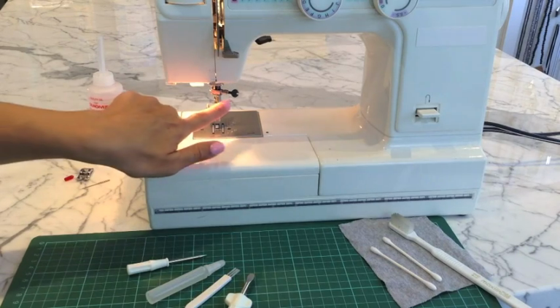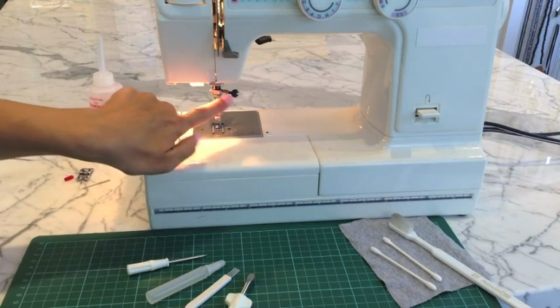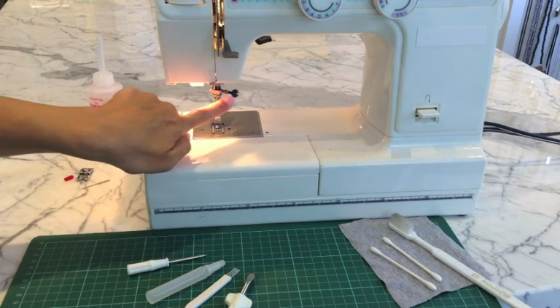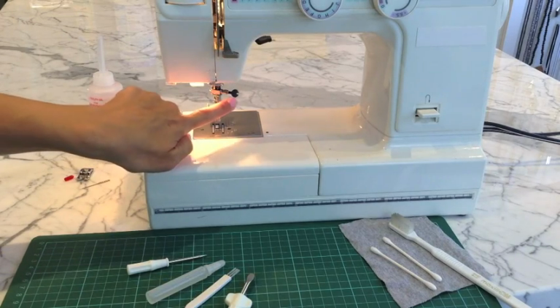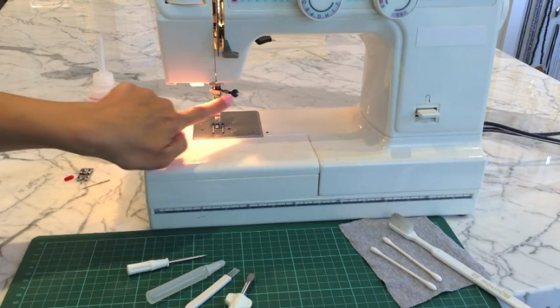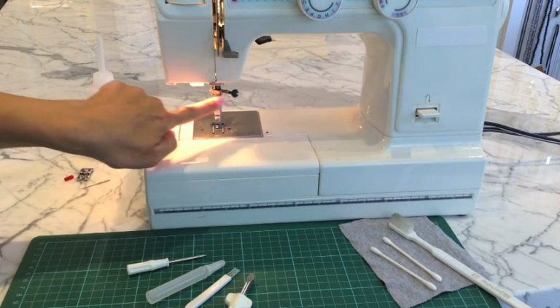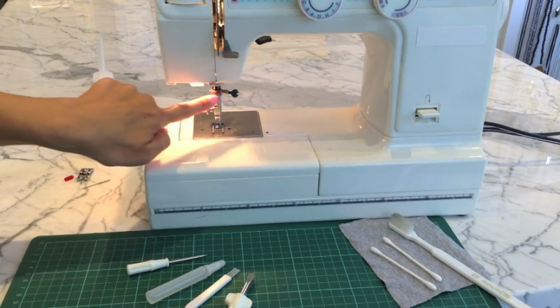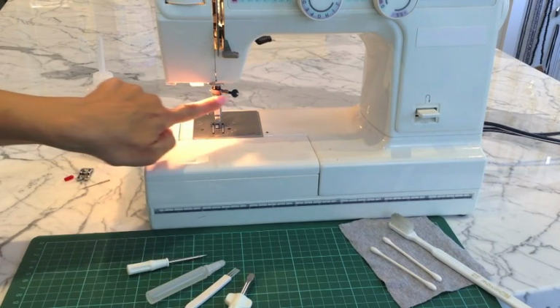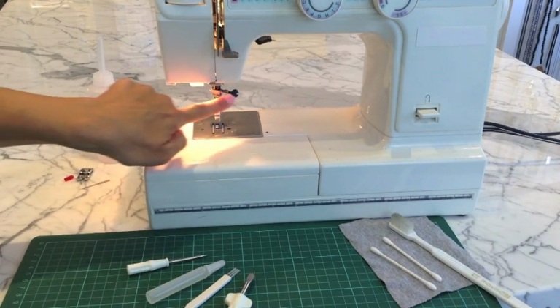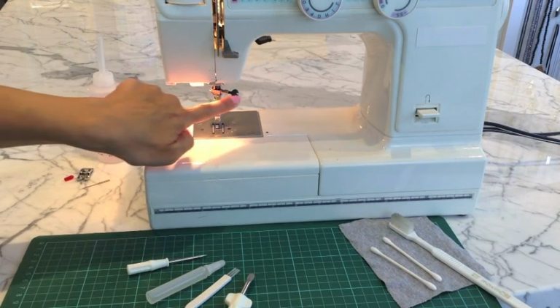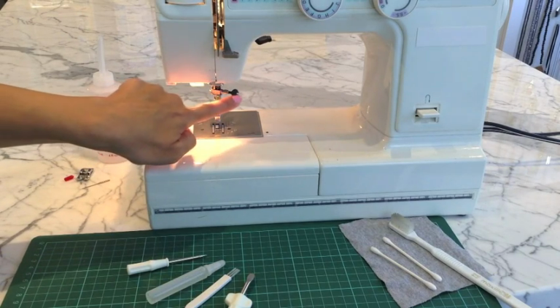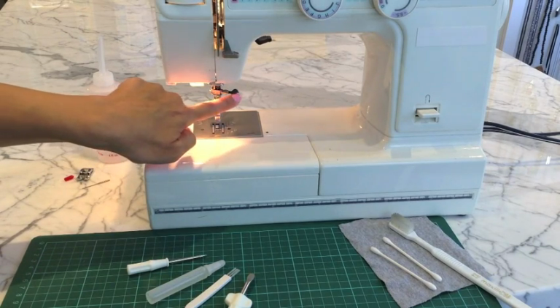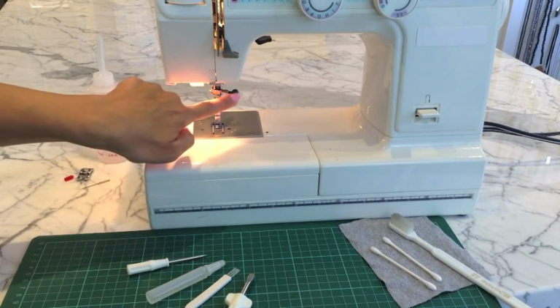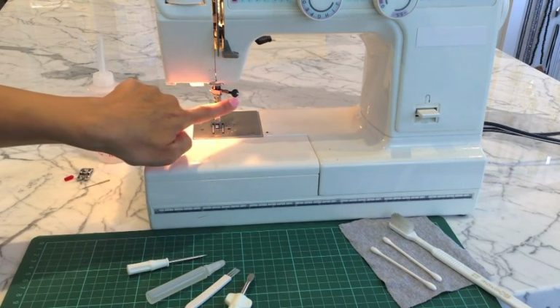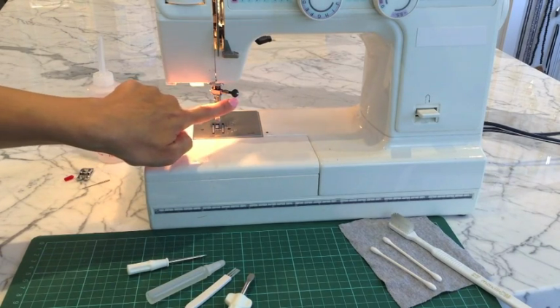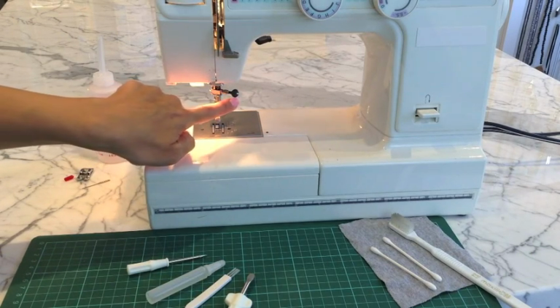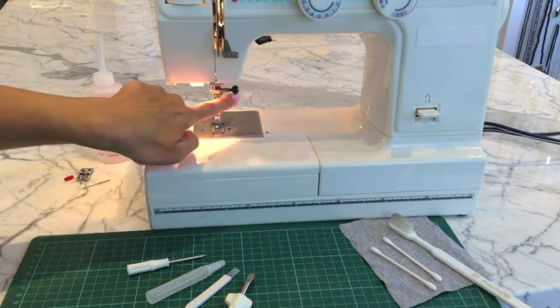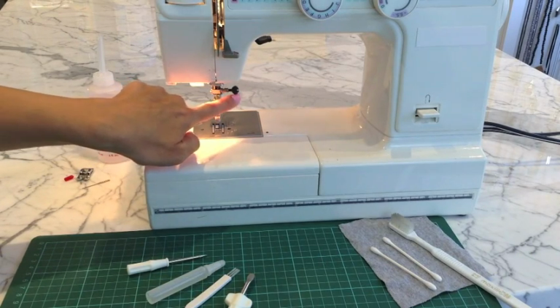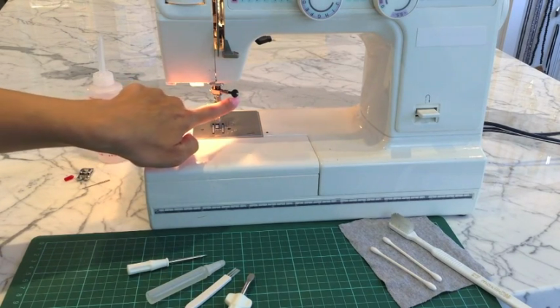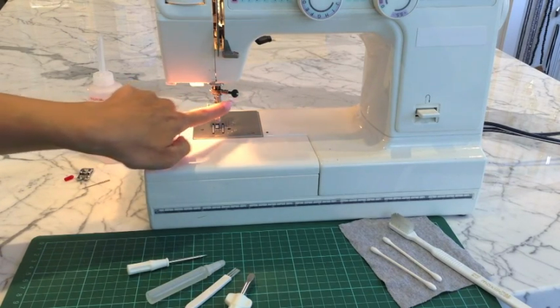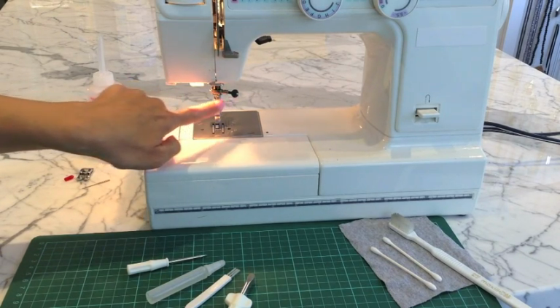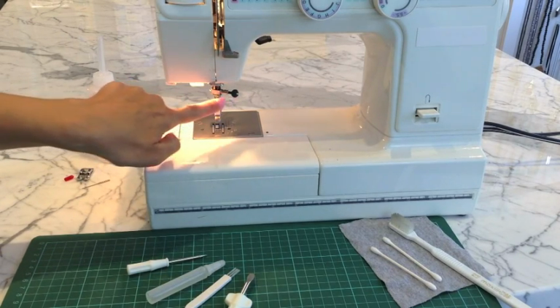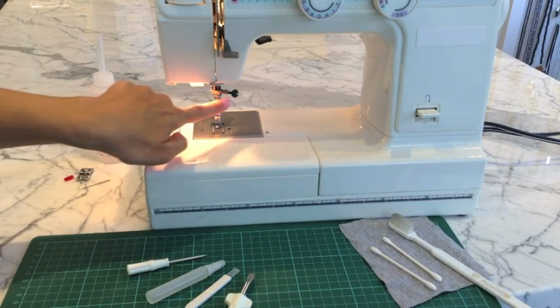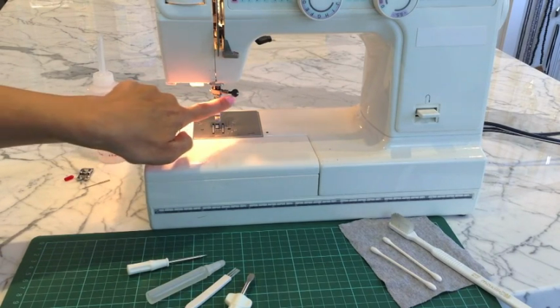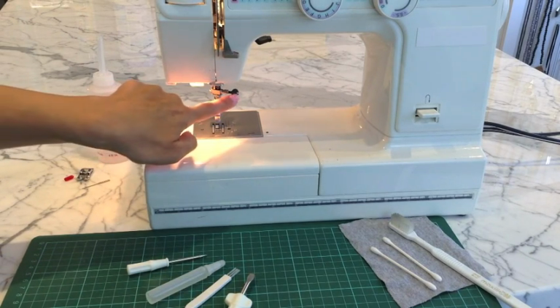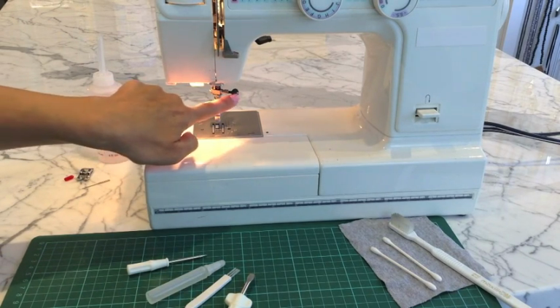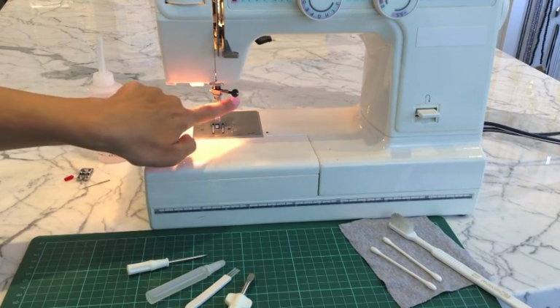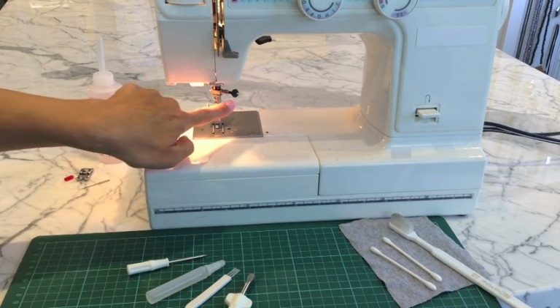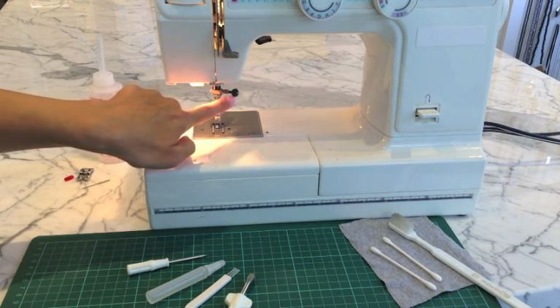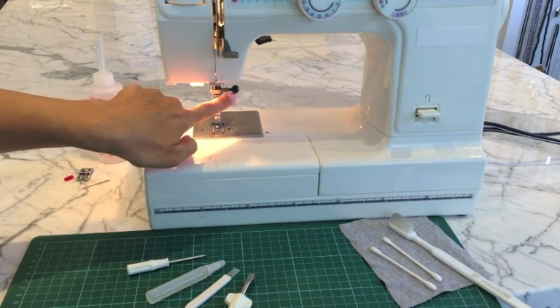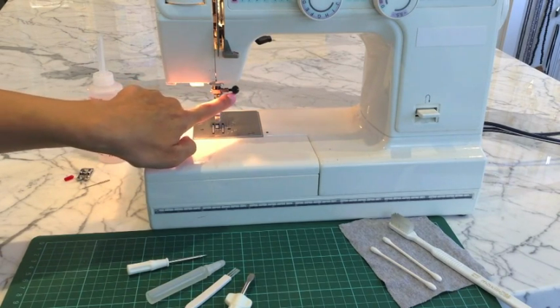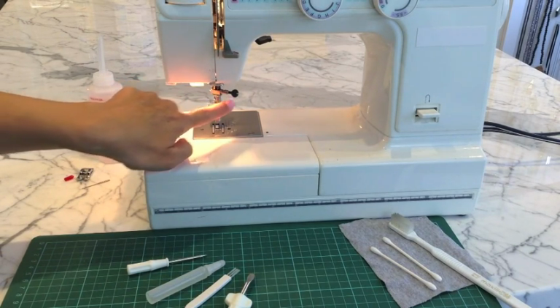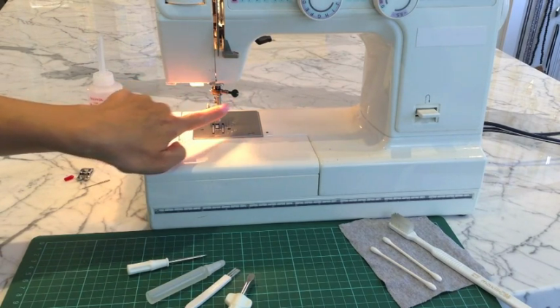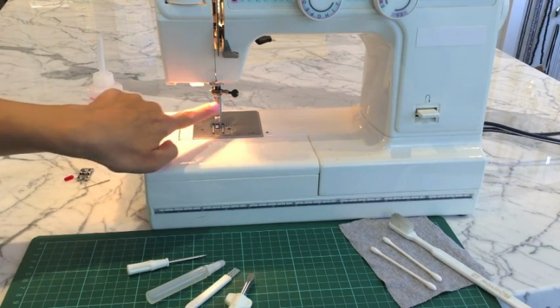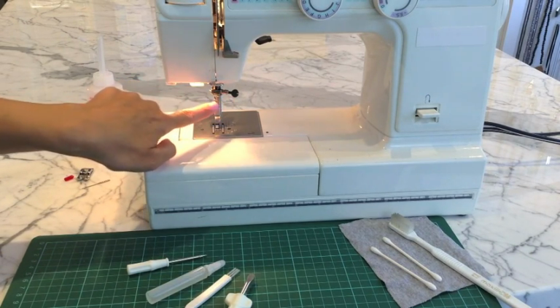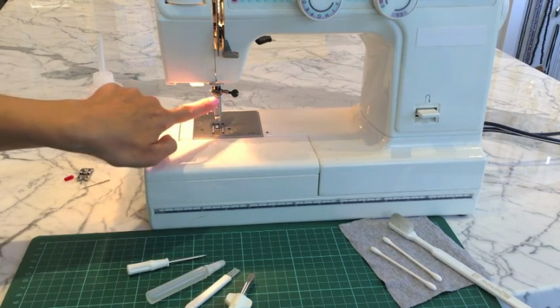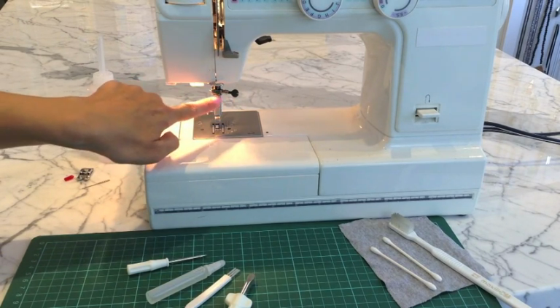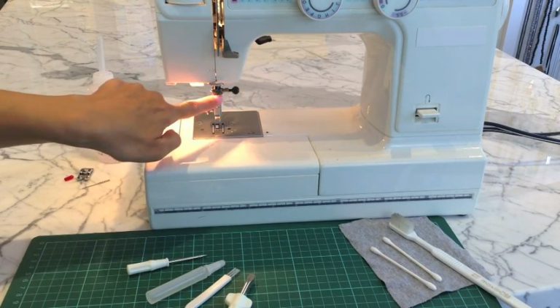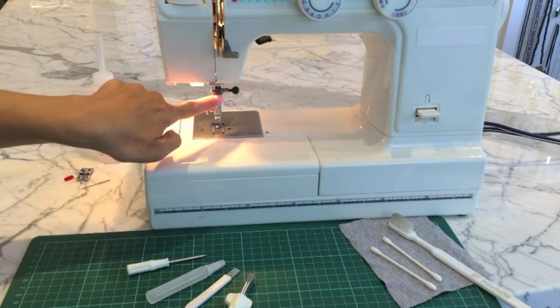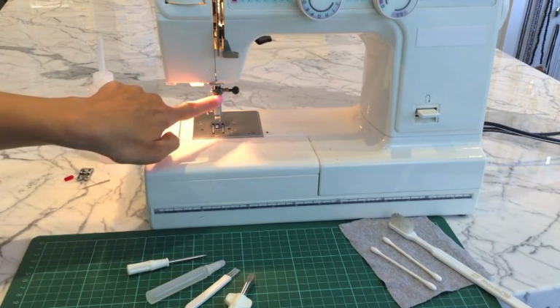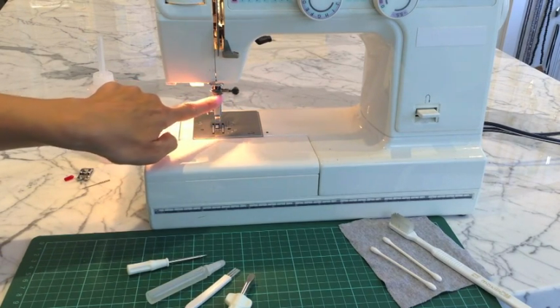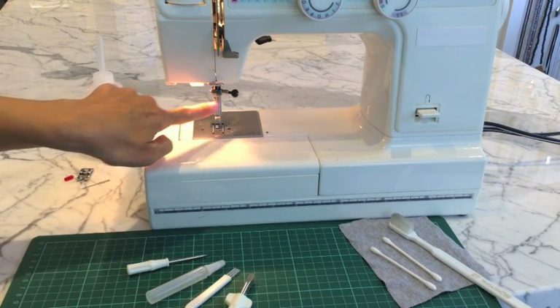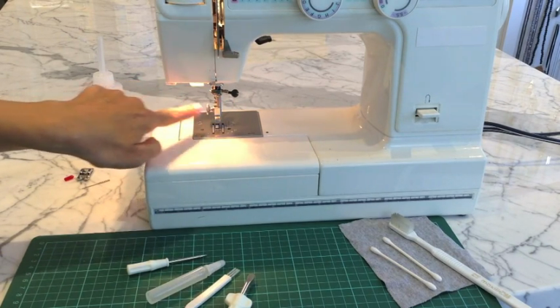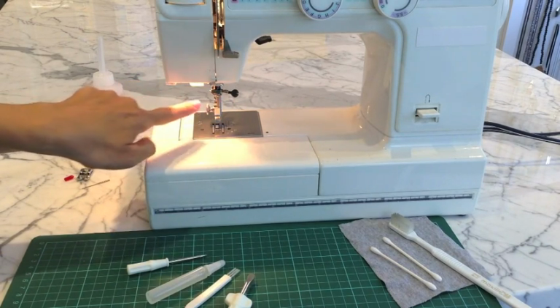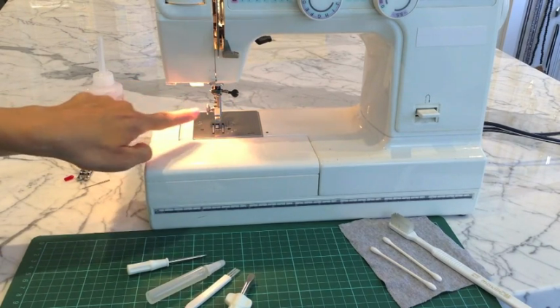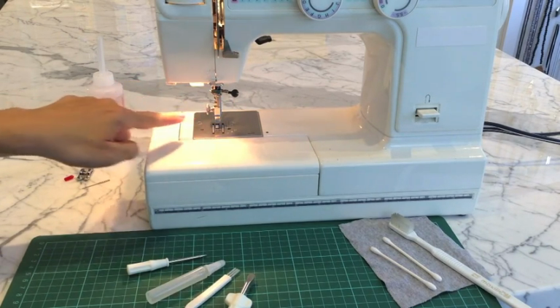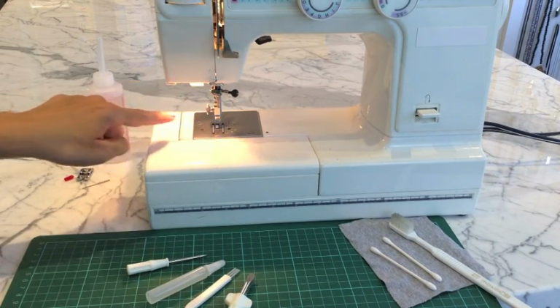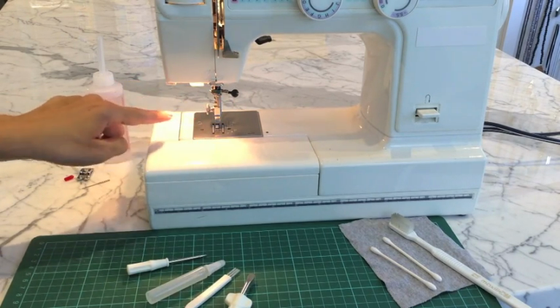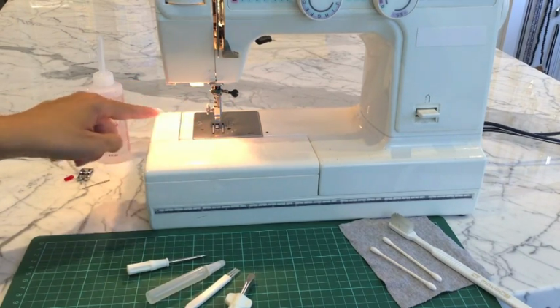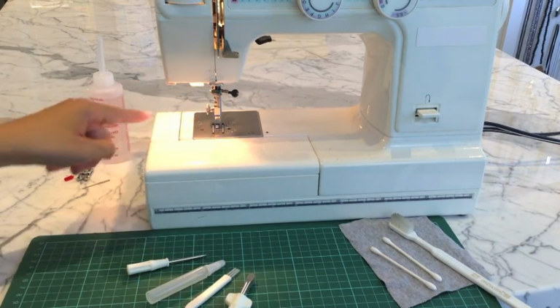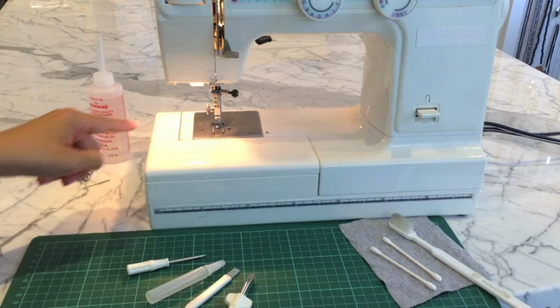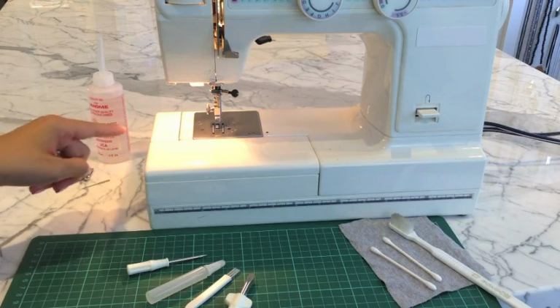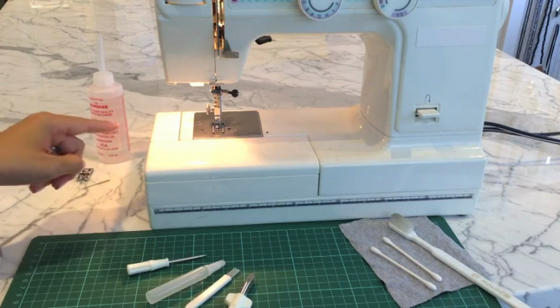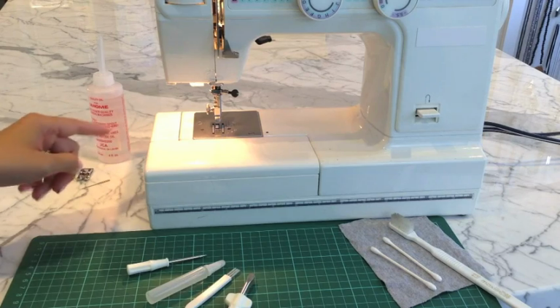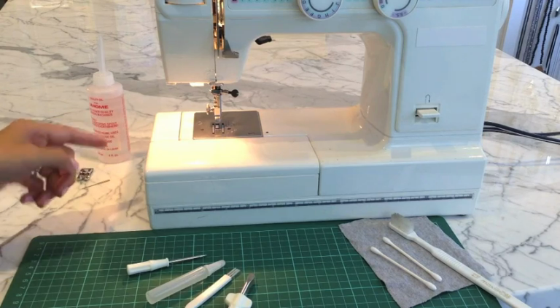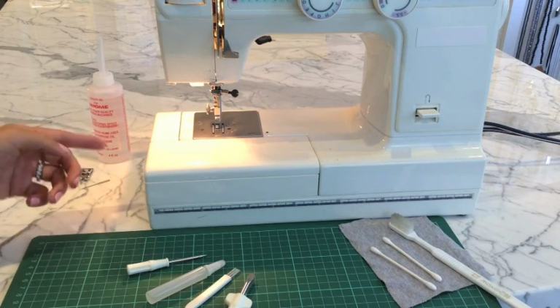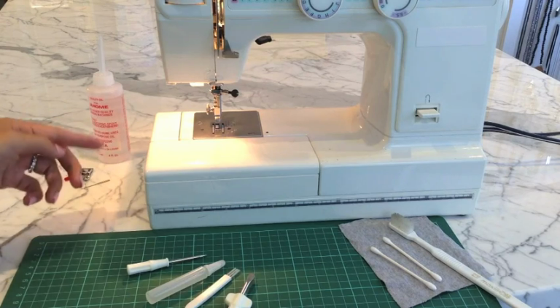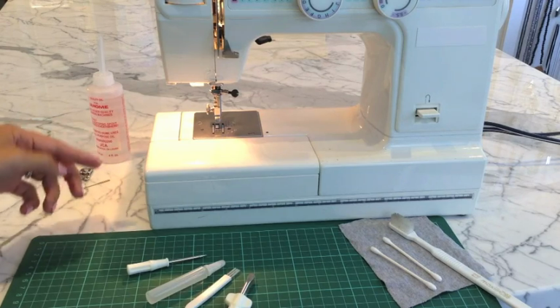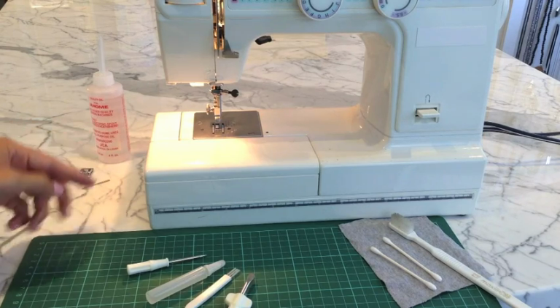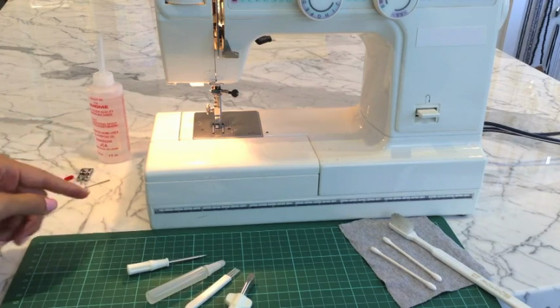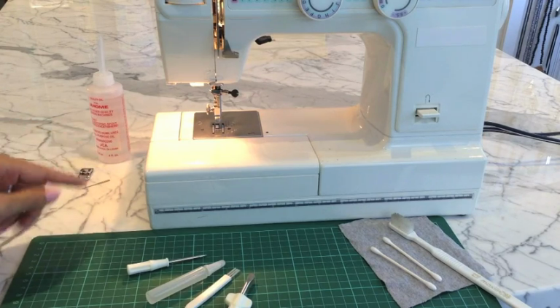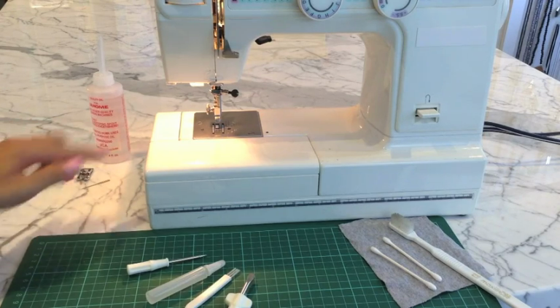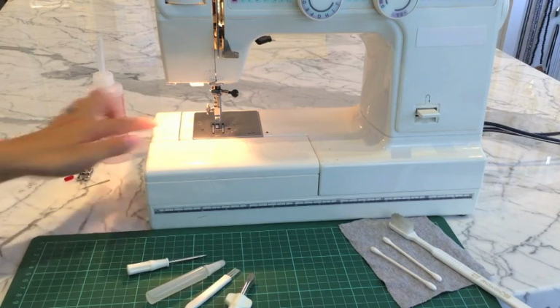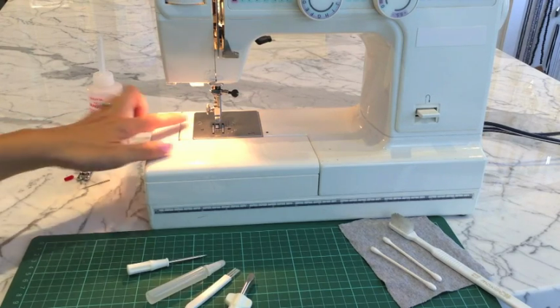So this is just right by the needle clamp — I'm just putting a dab of oil in there.